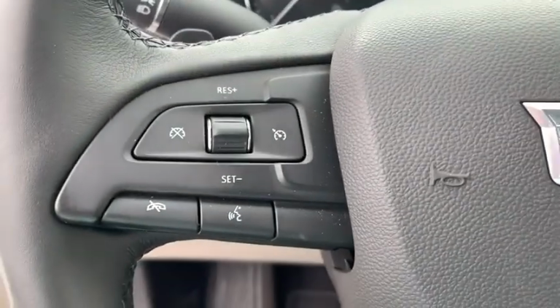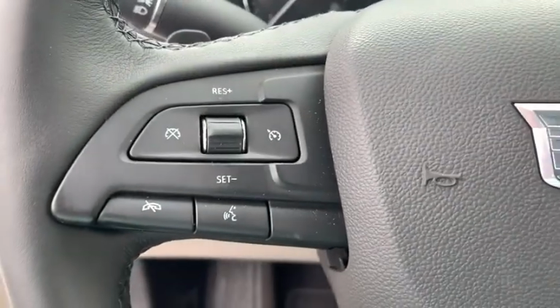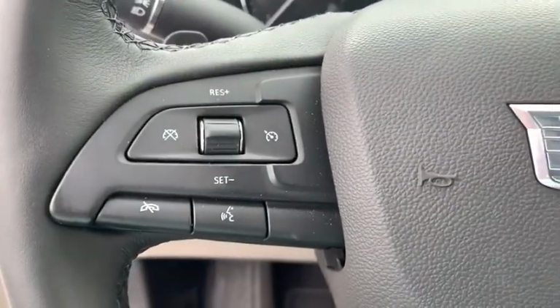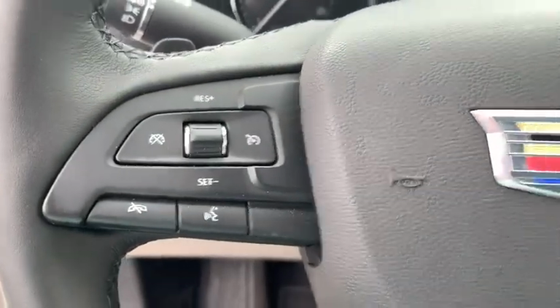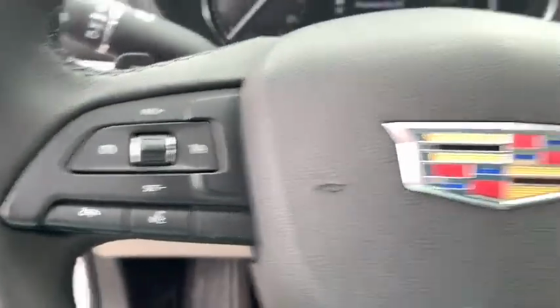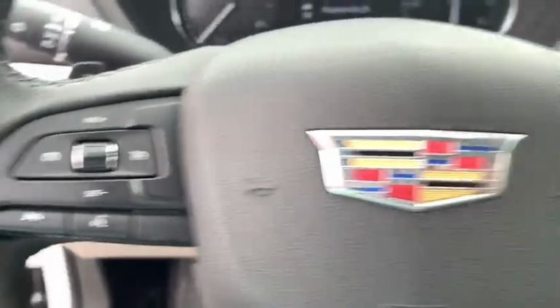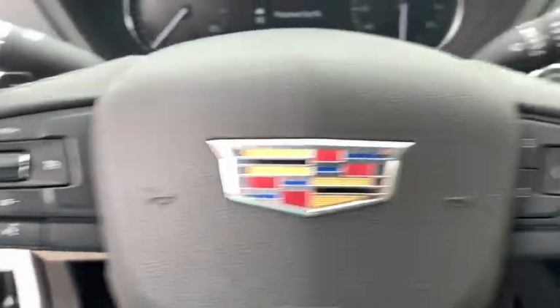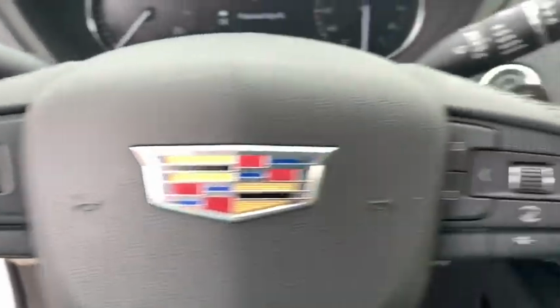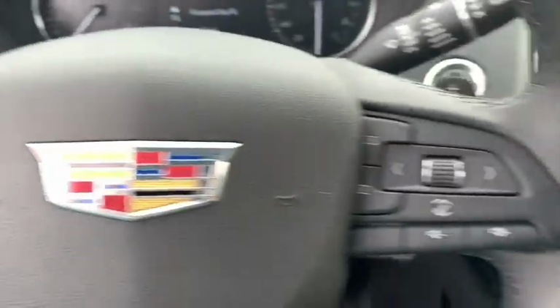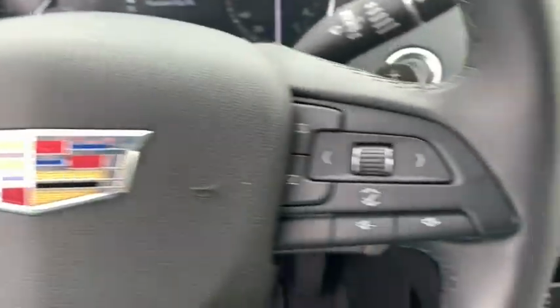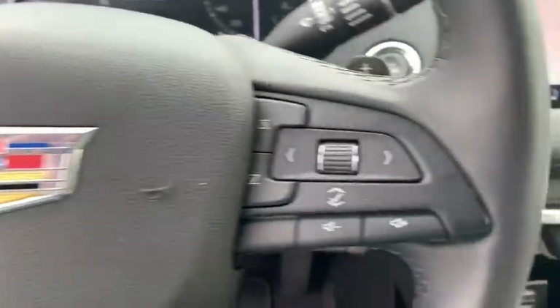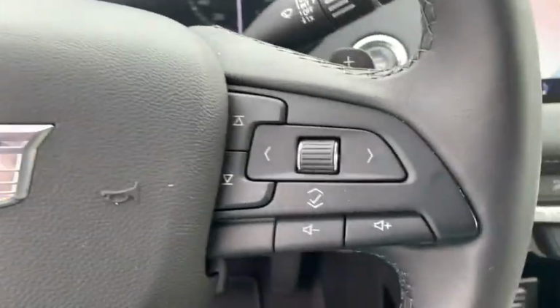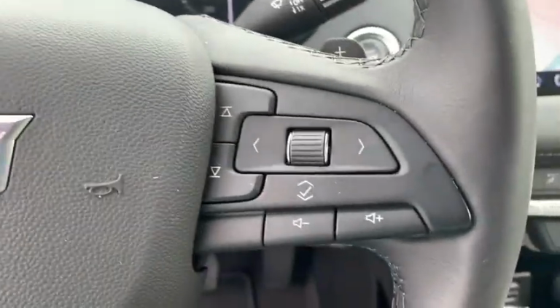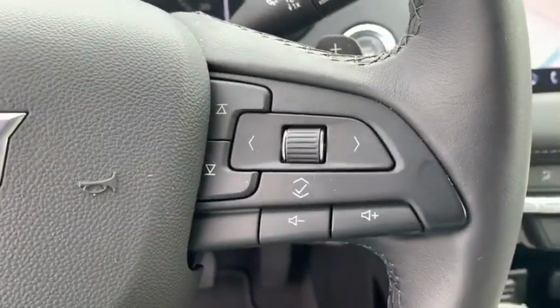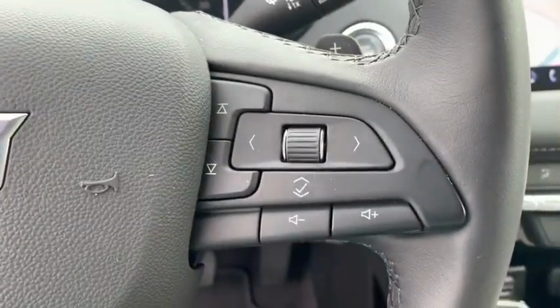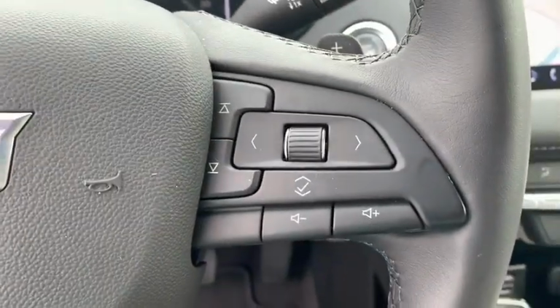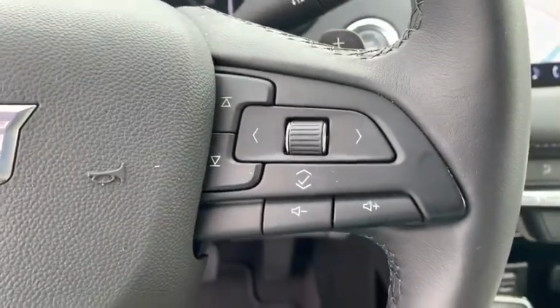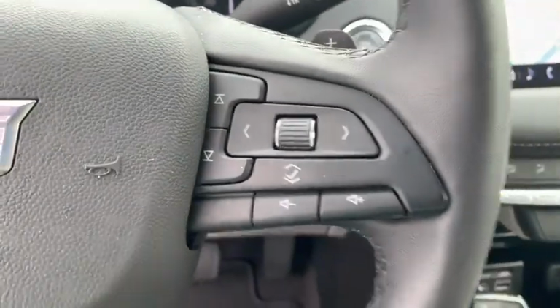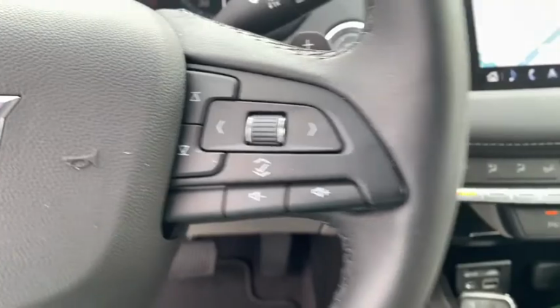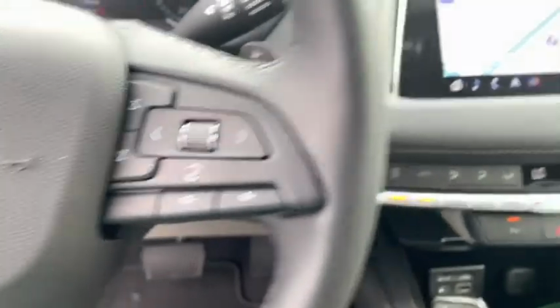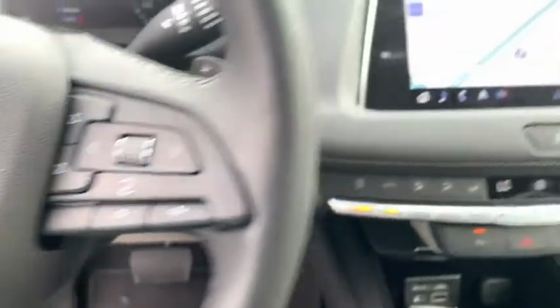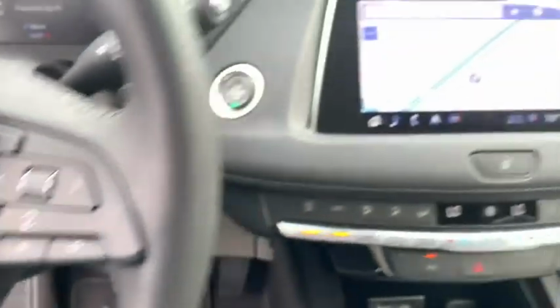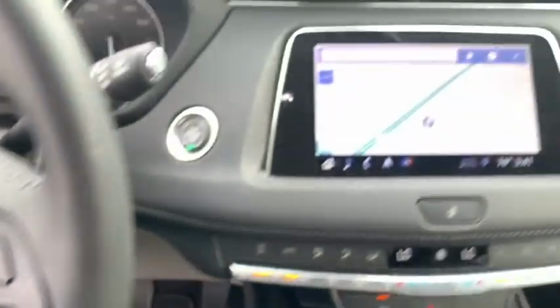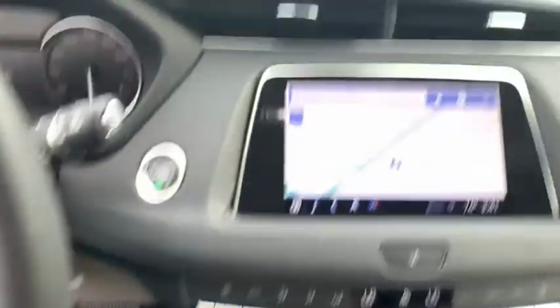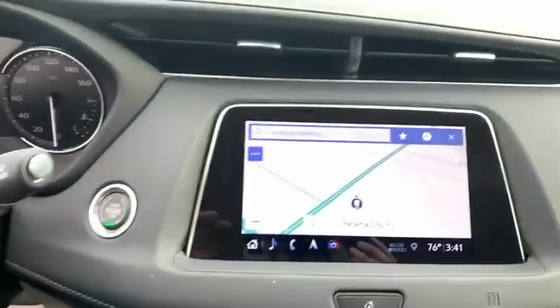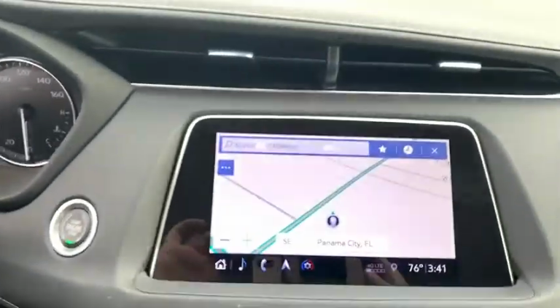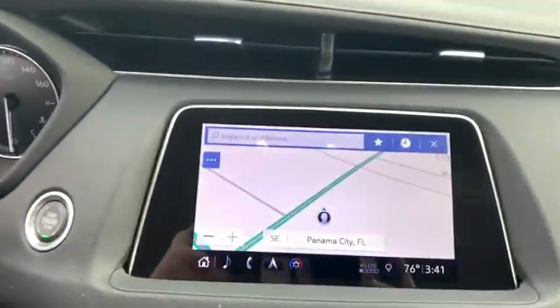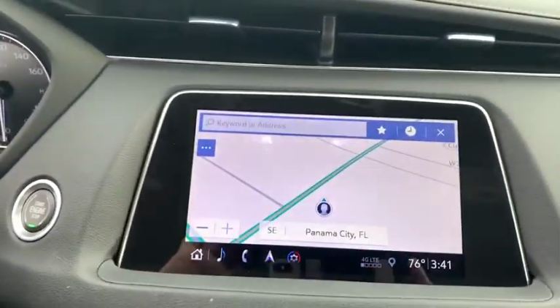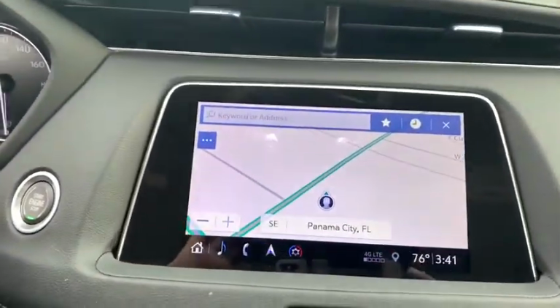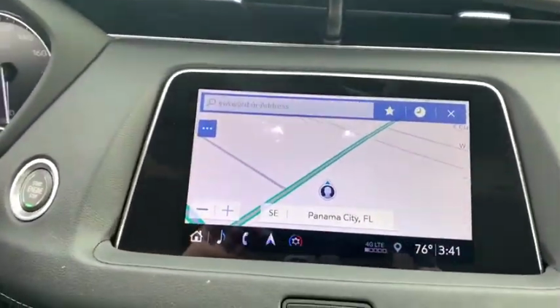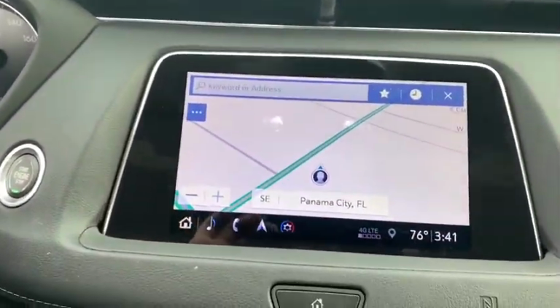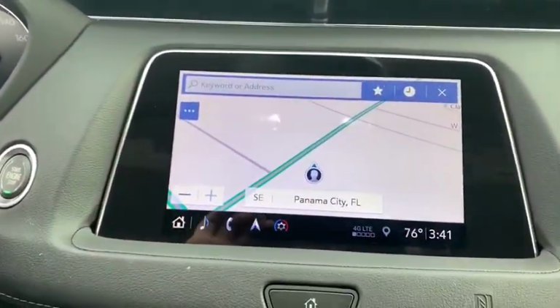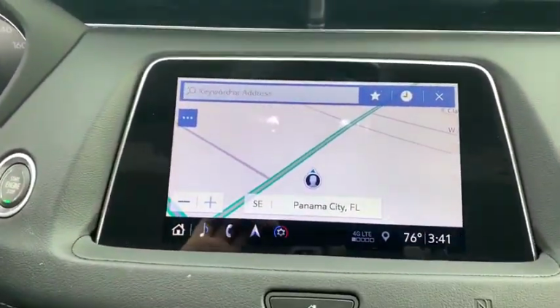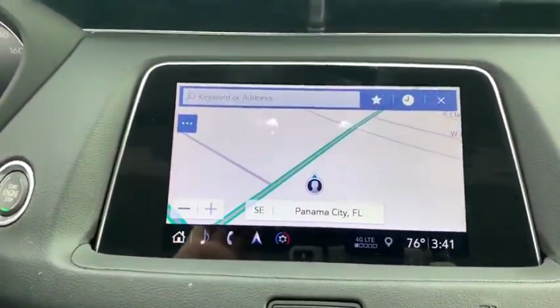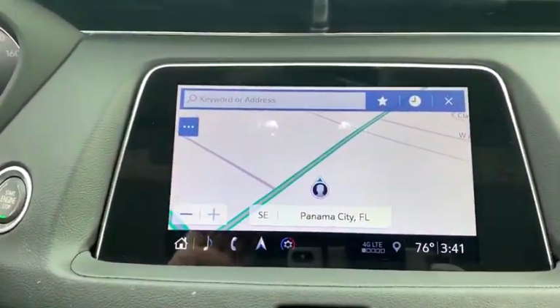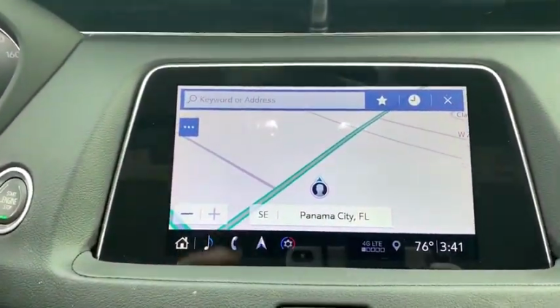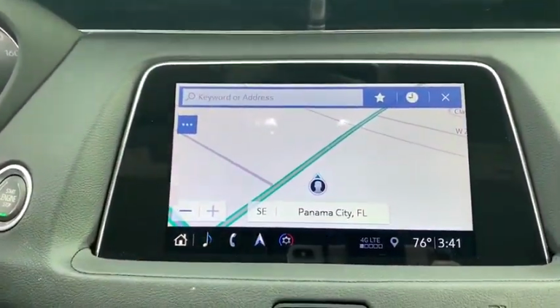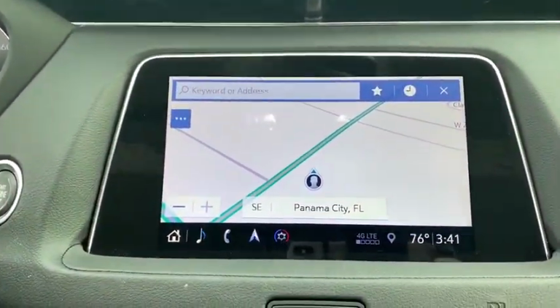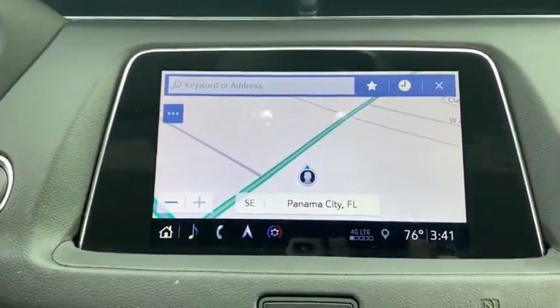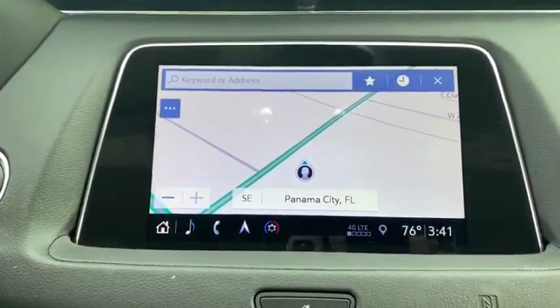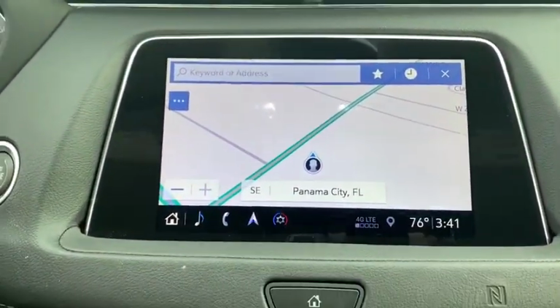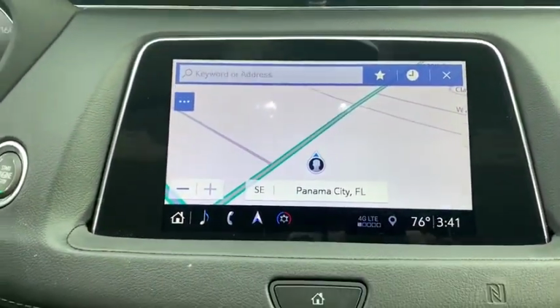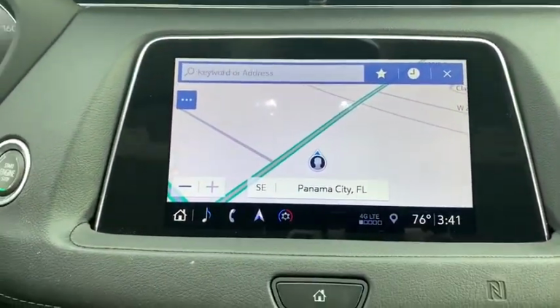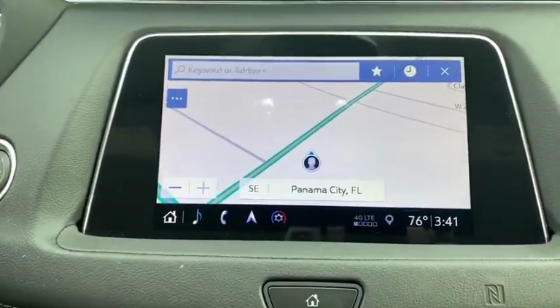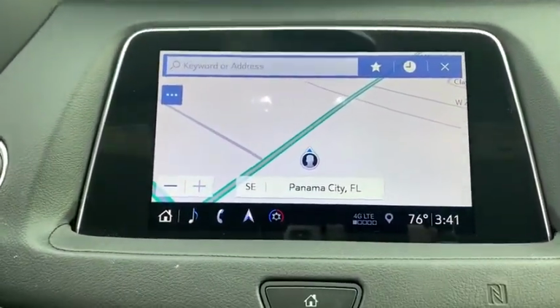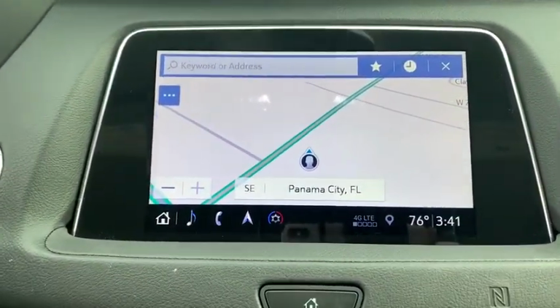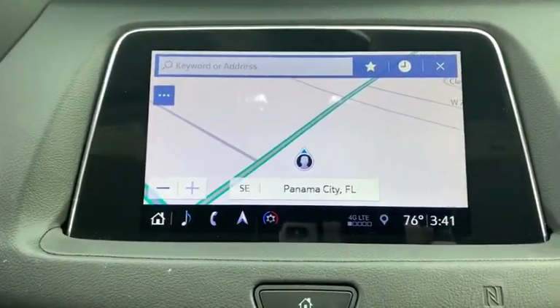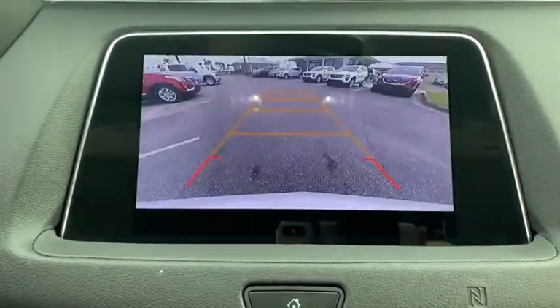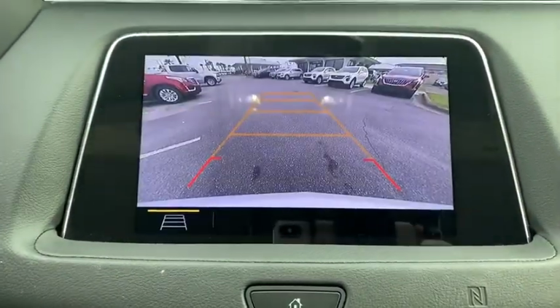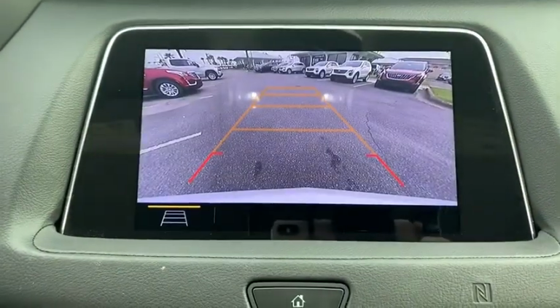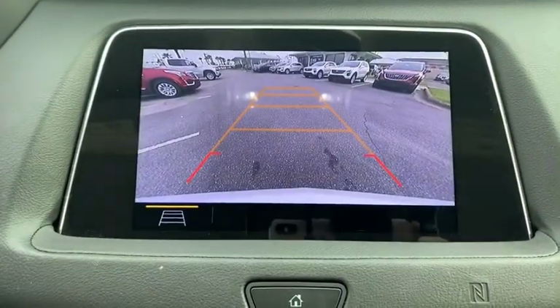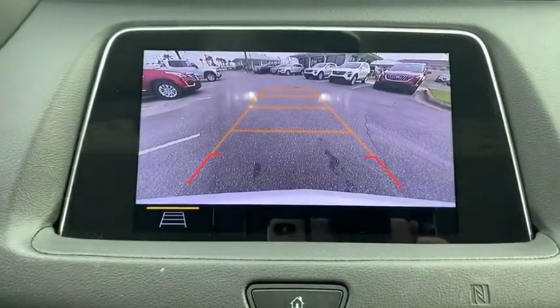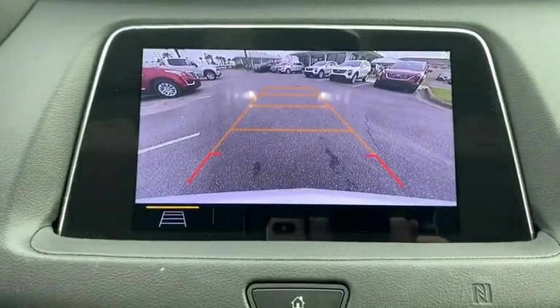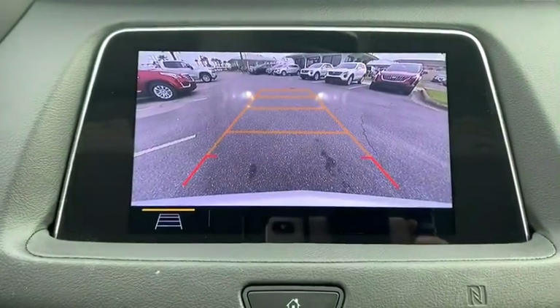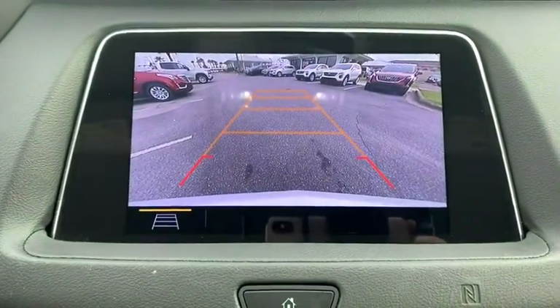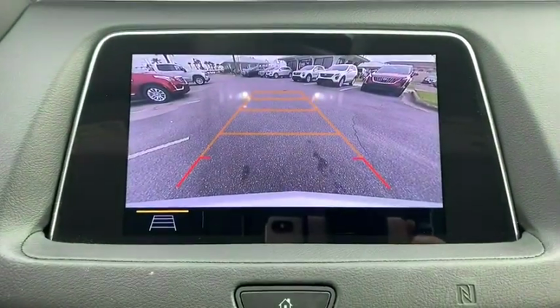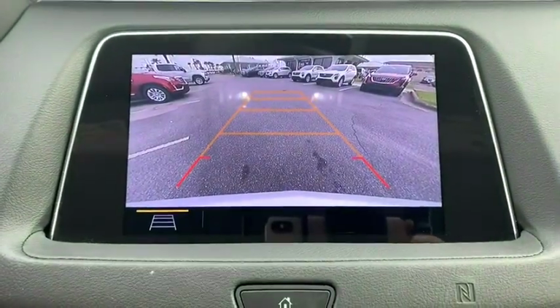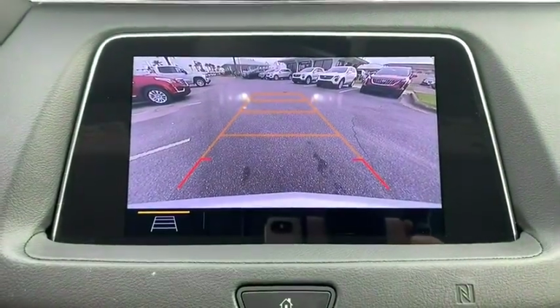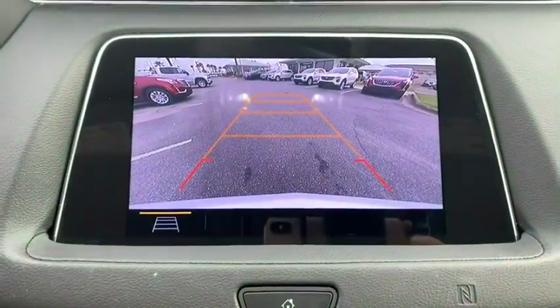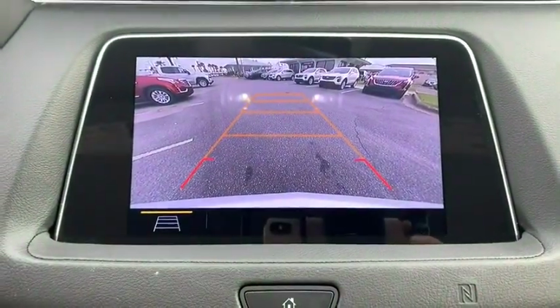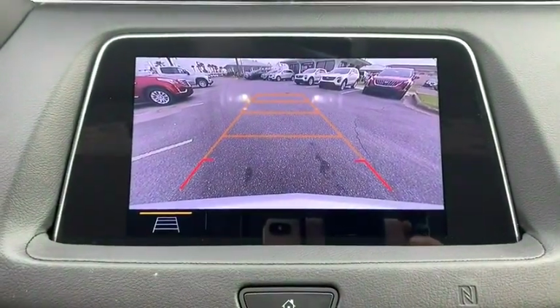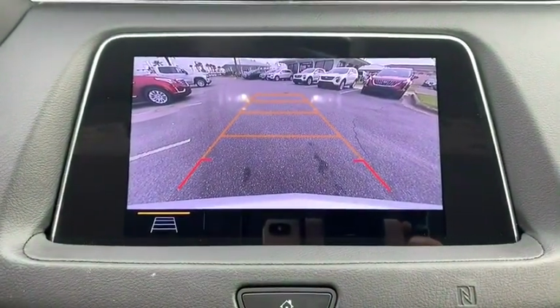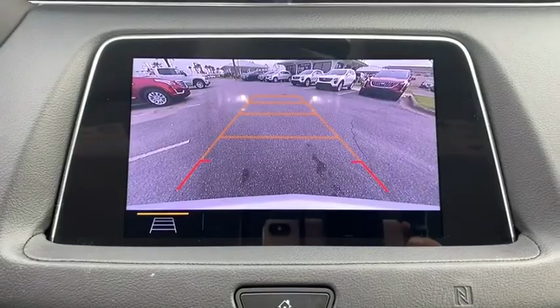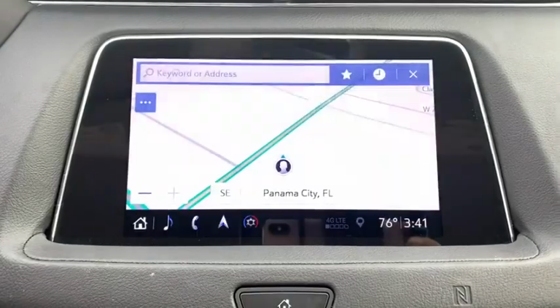Security system, tachometer, brake assist, panic alarm, overhead console, remote keyless entry, driver vanity mirror.